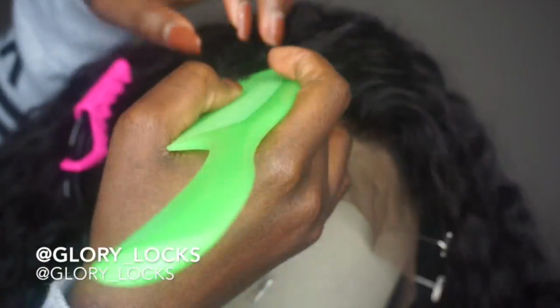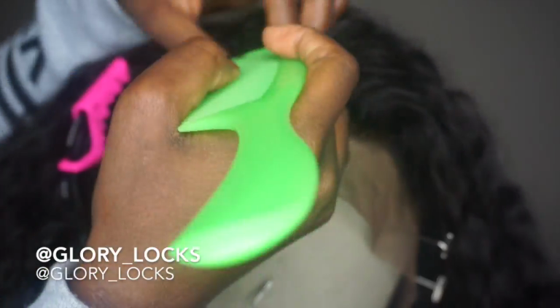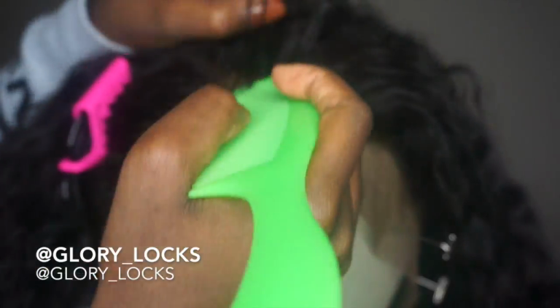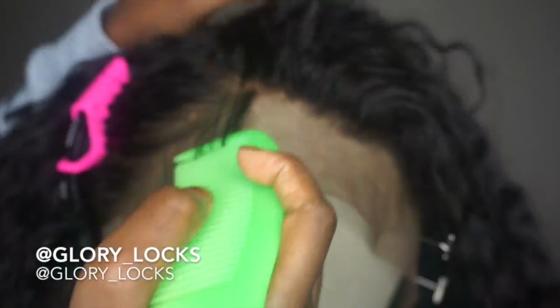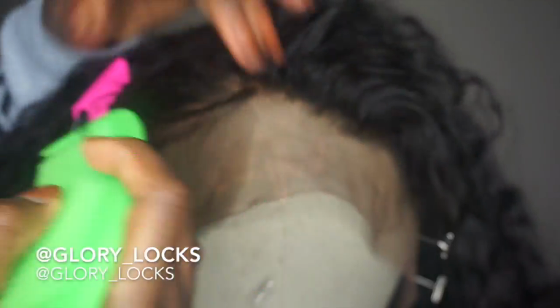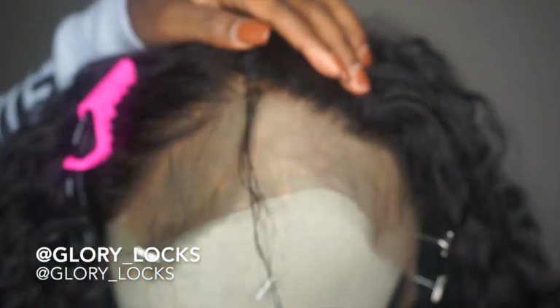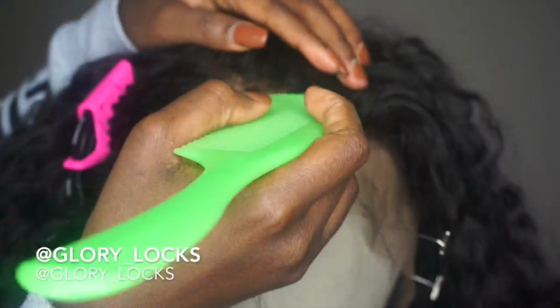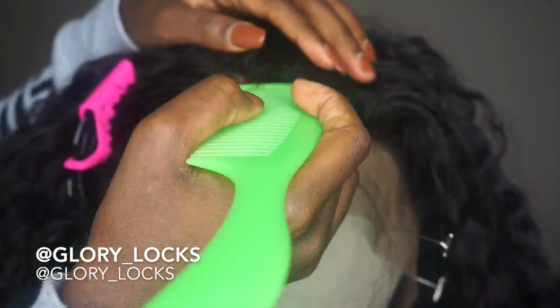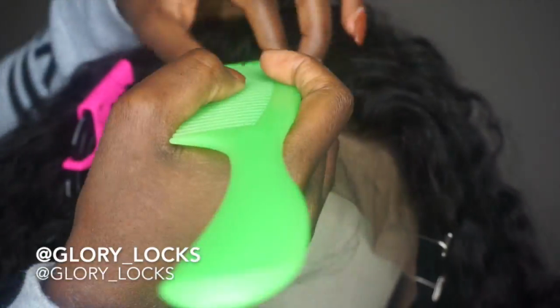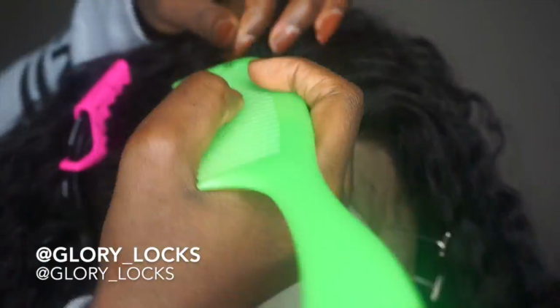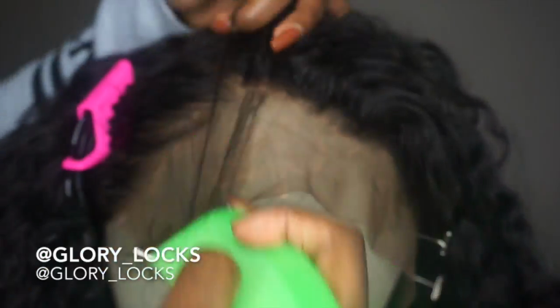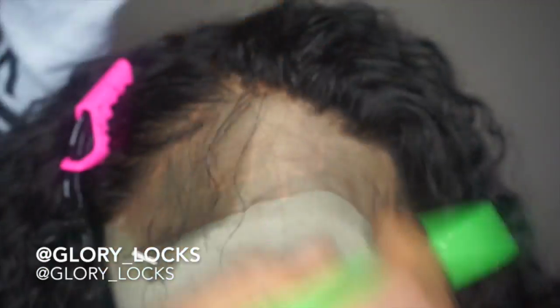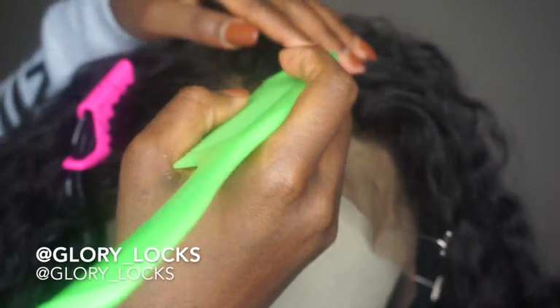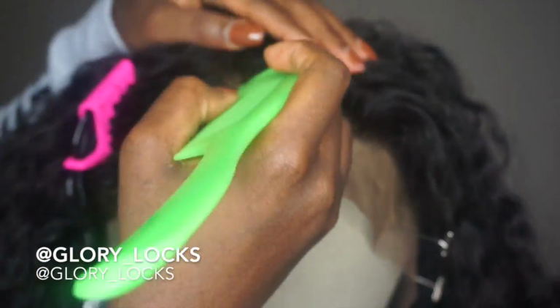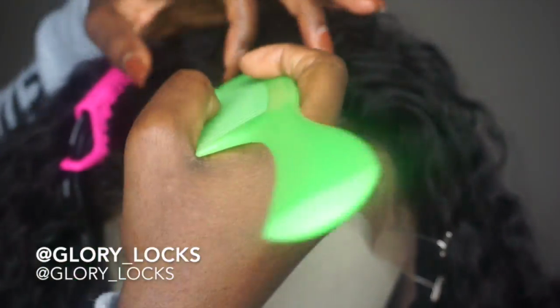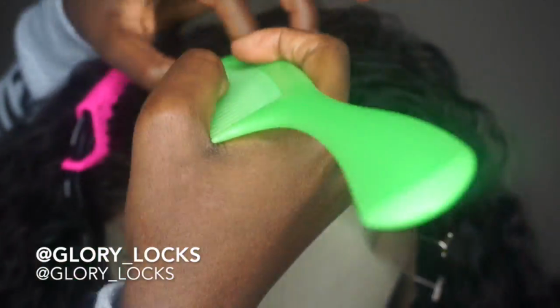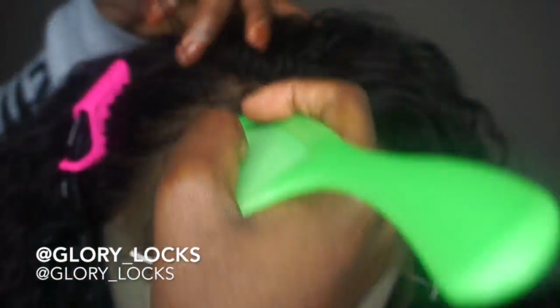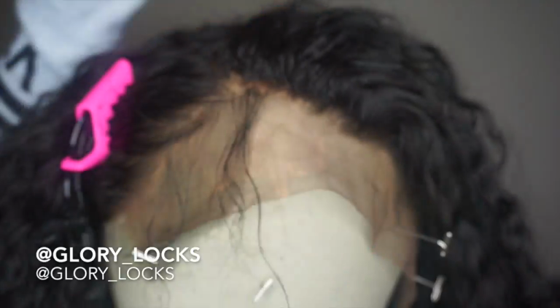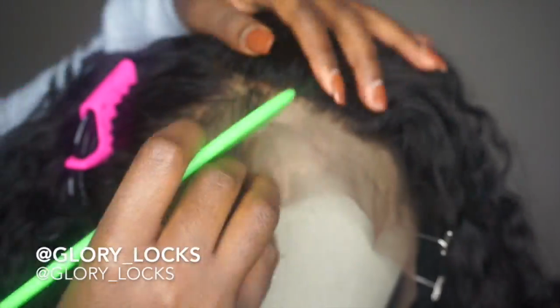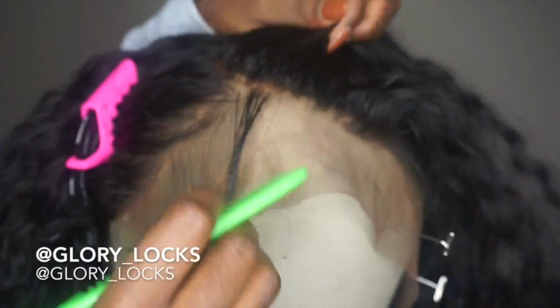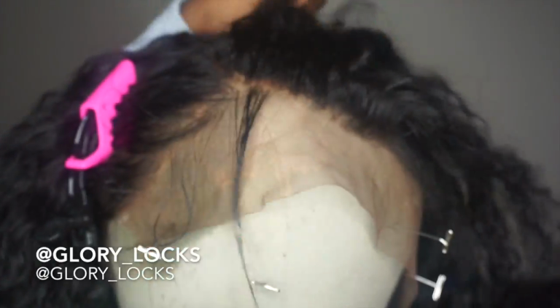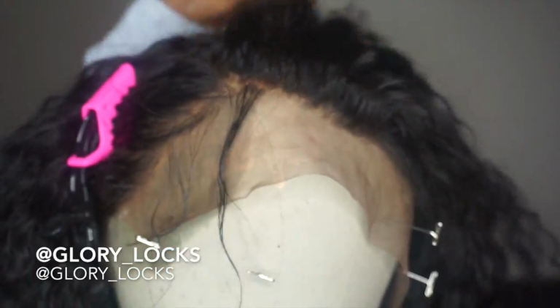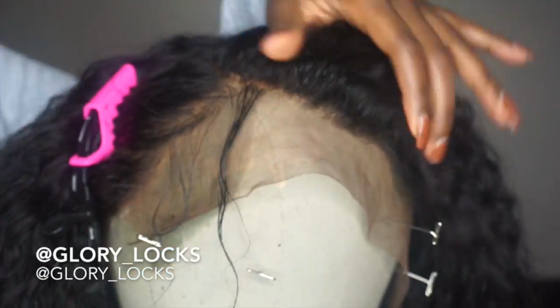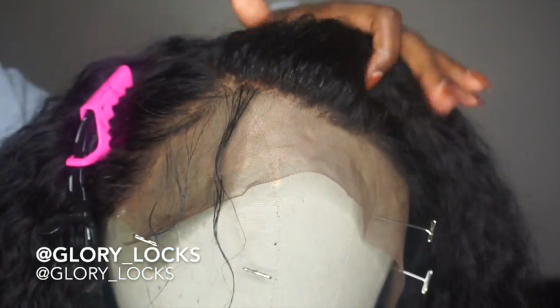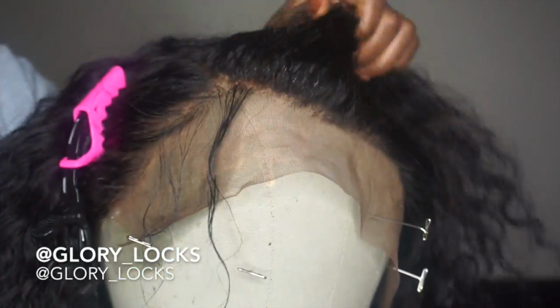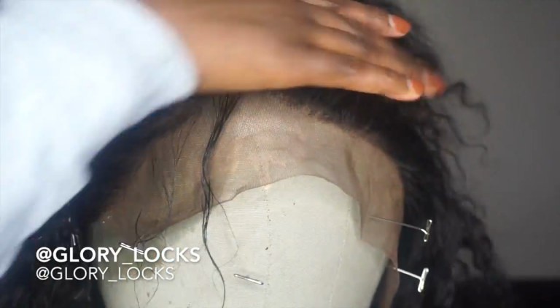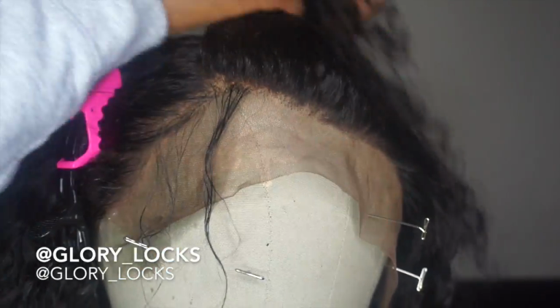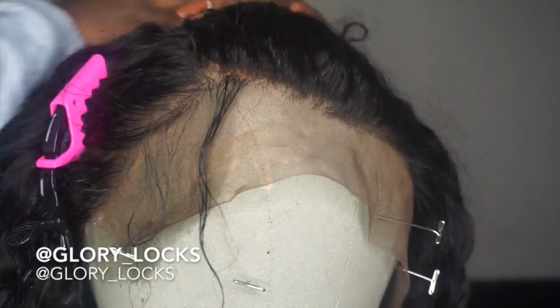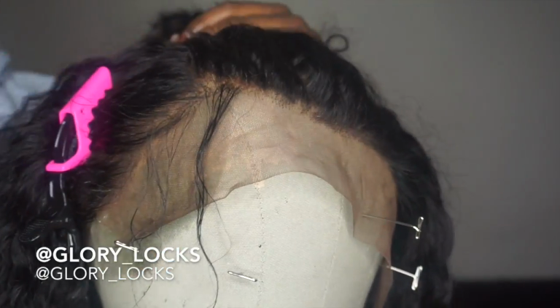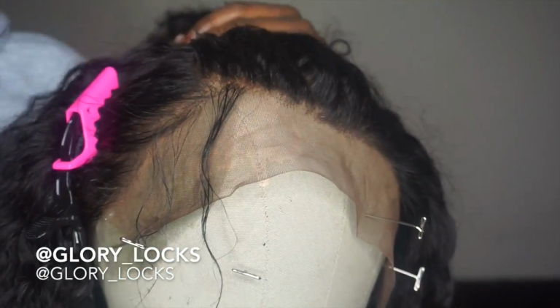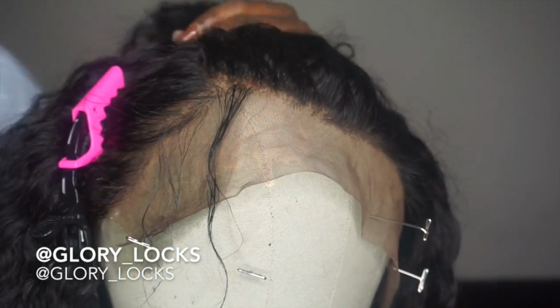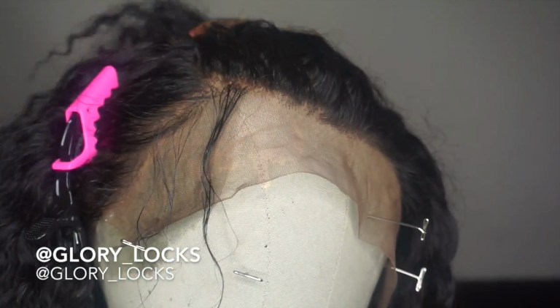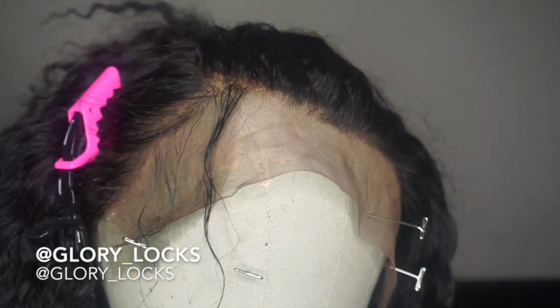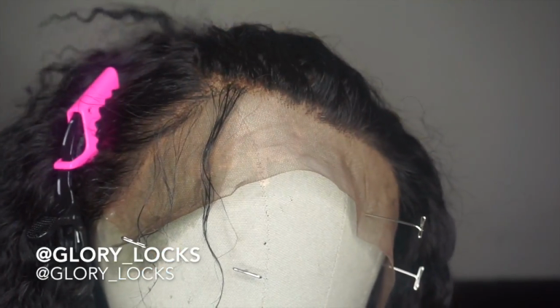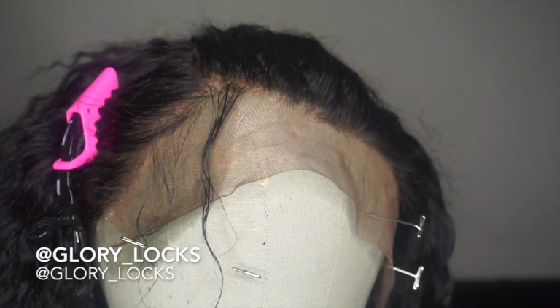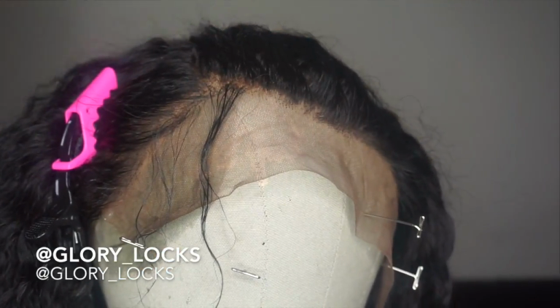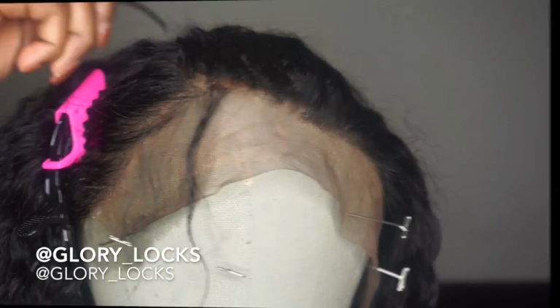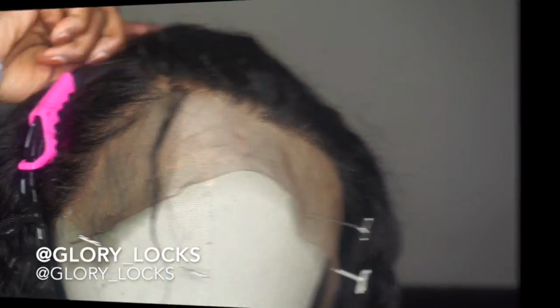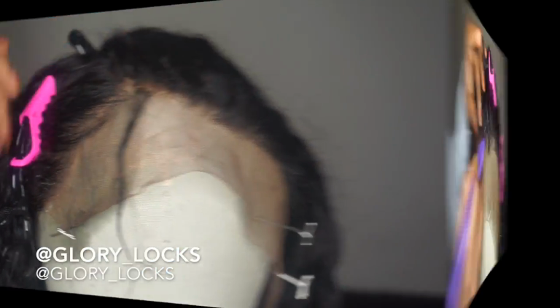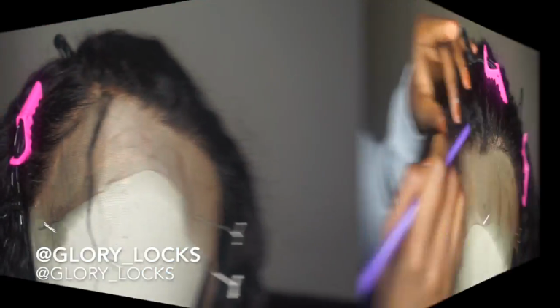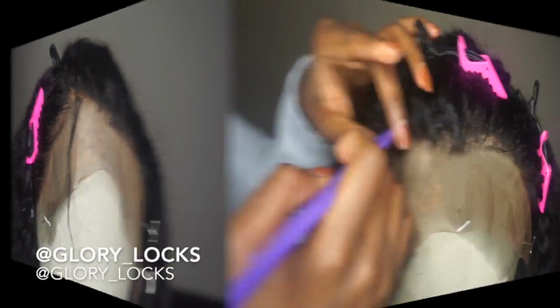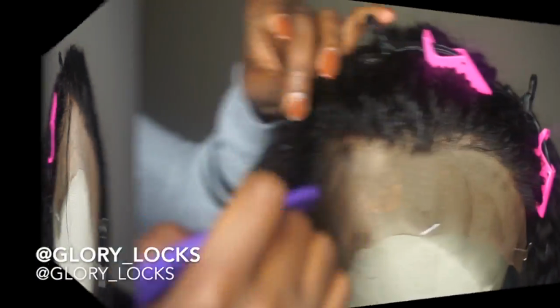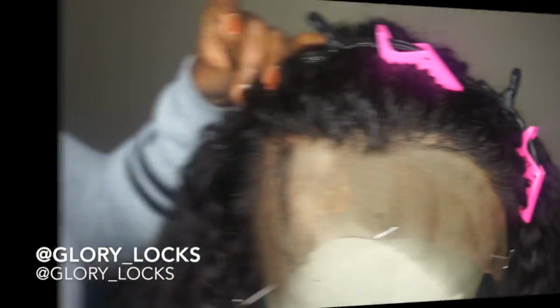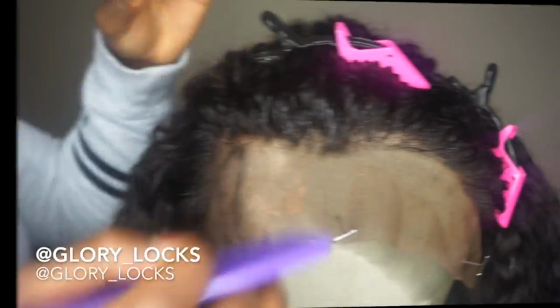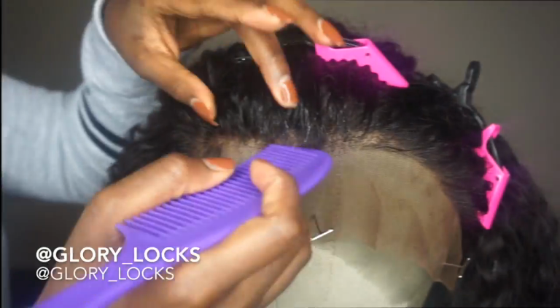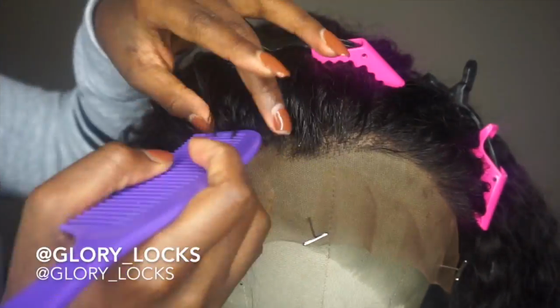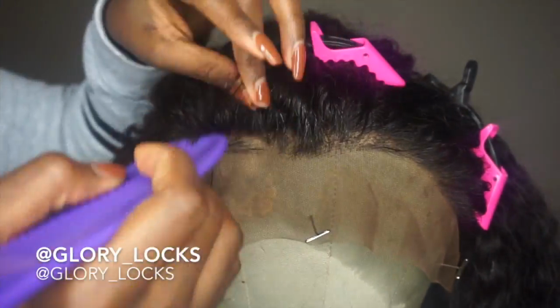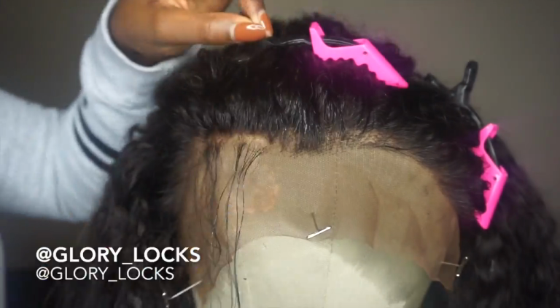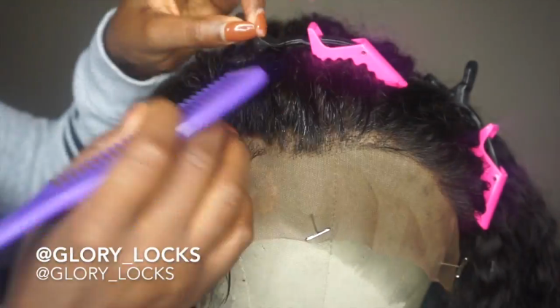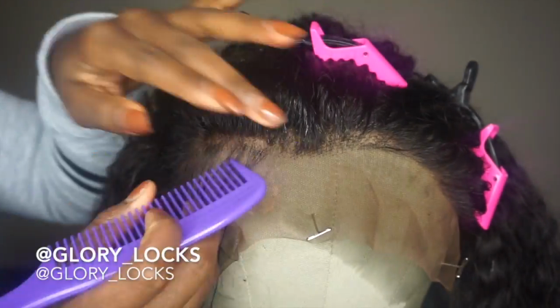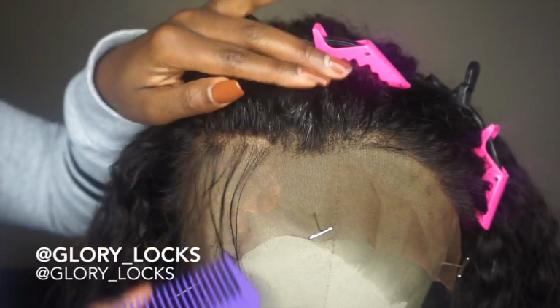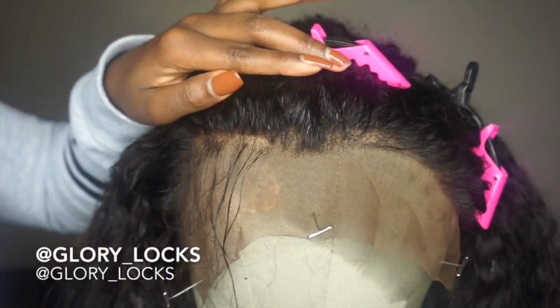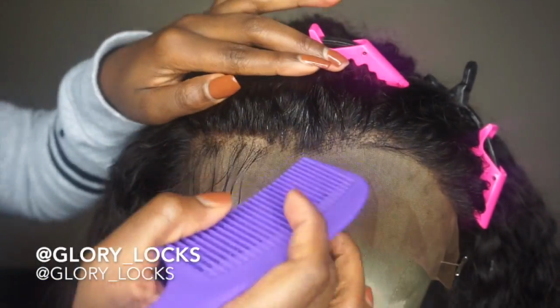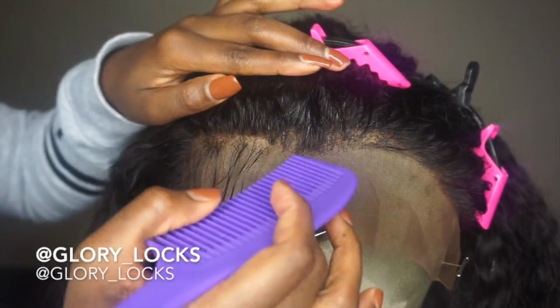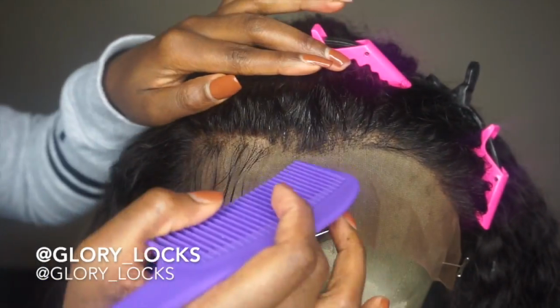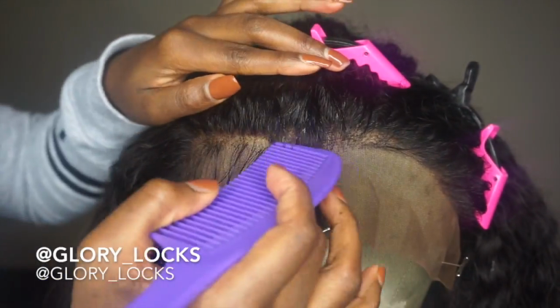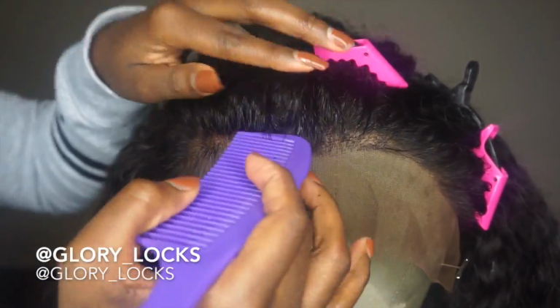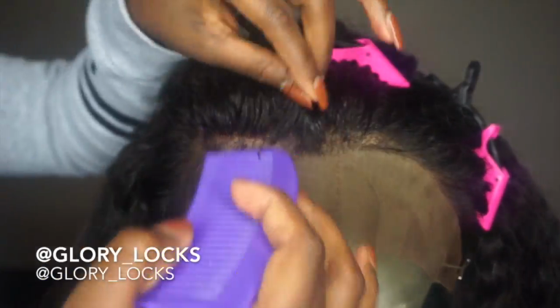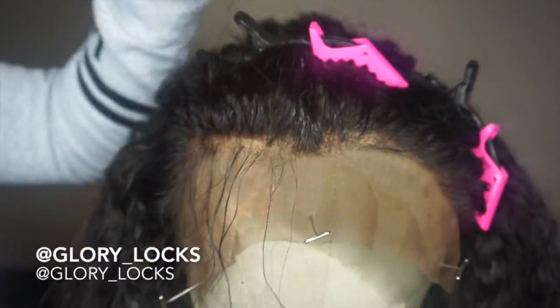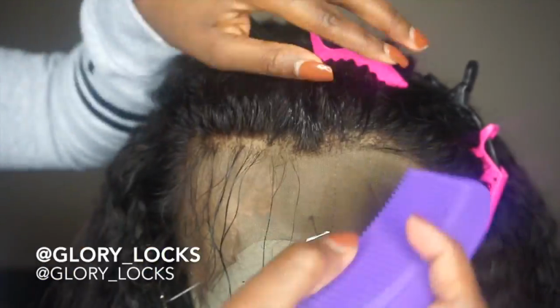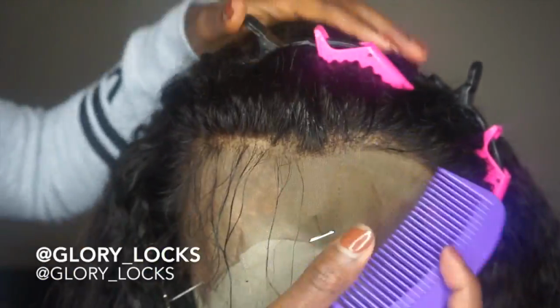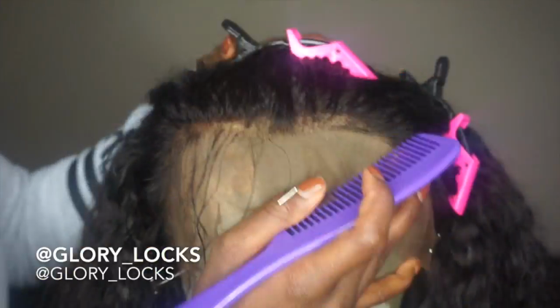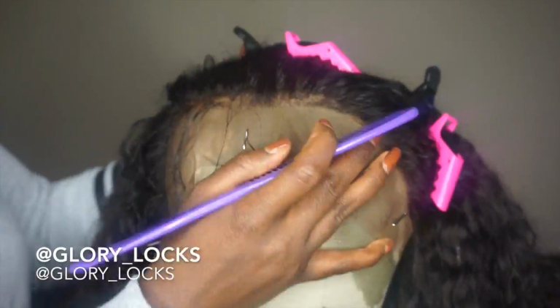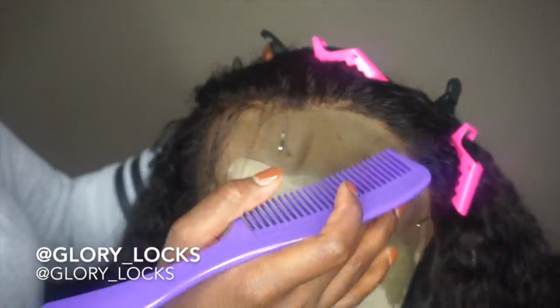I'll be using thinning shears to thin out the baby hairs.